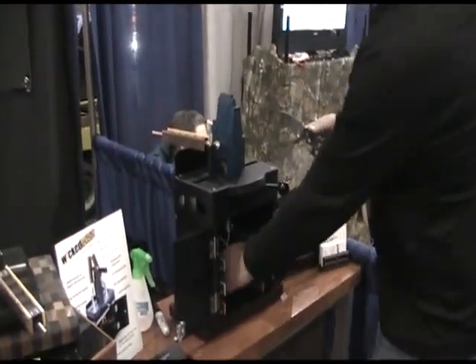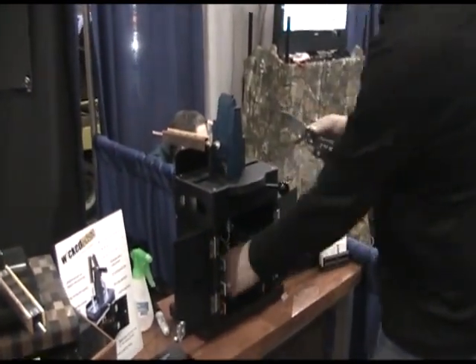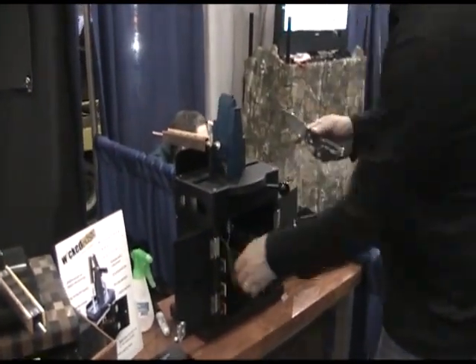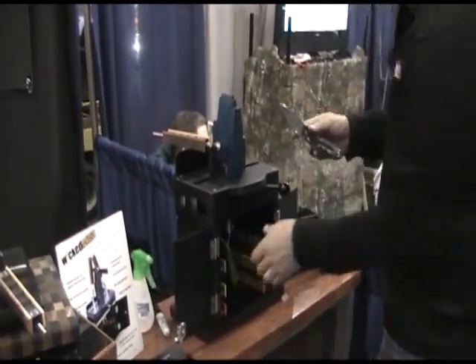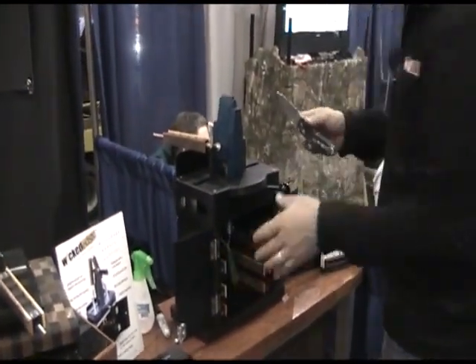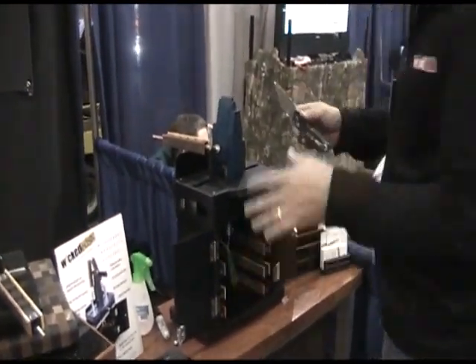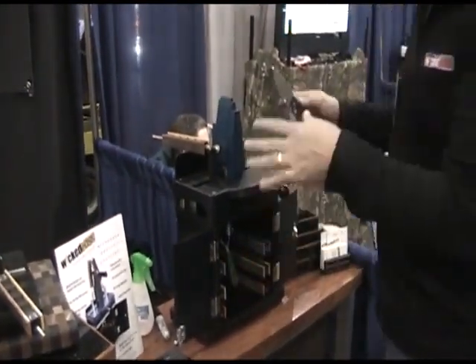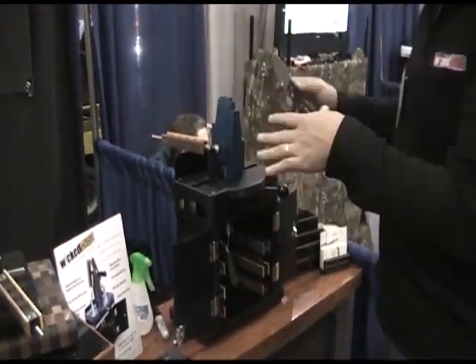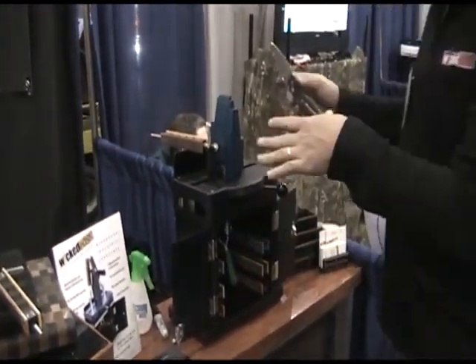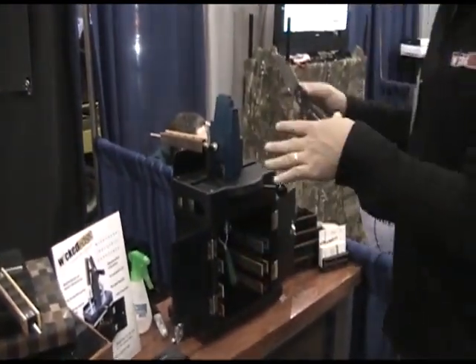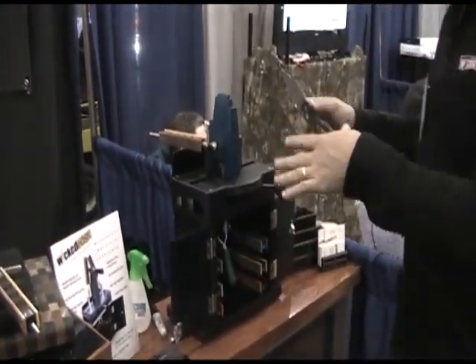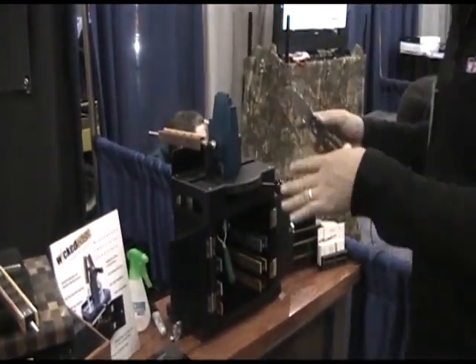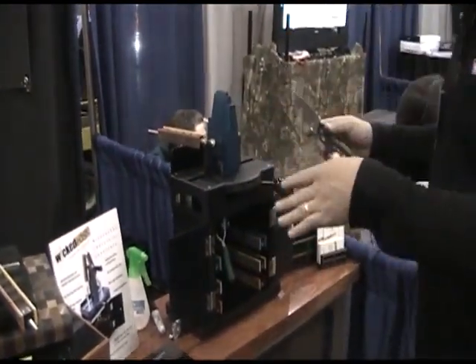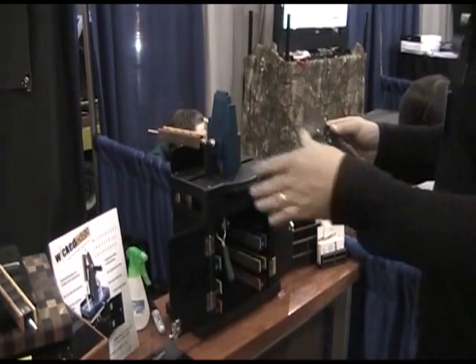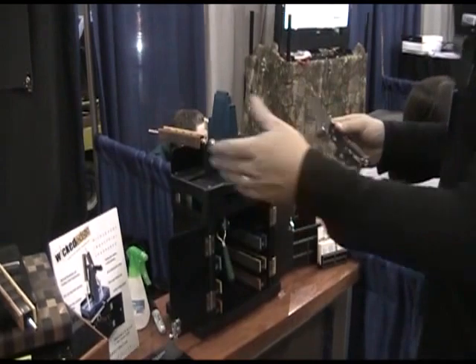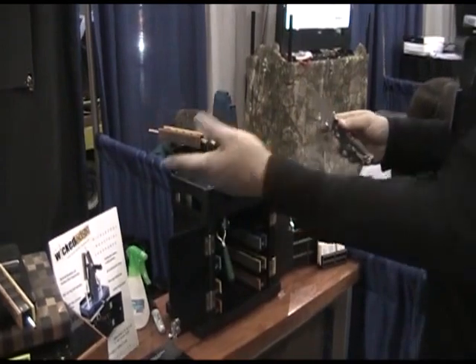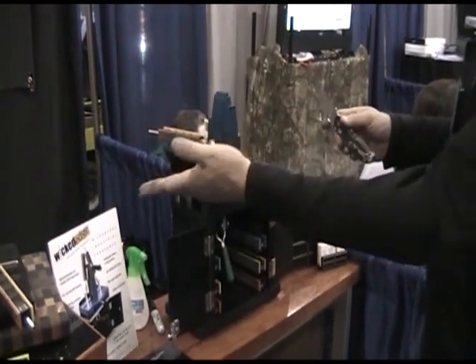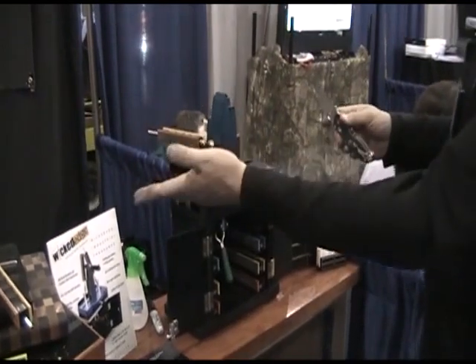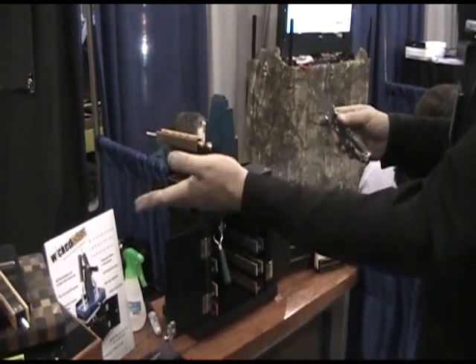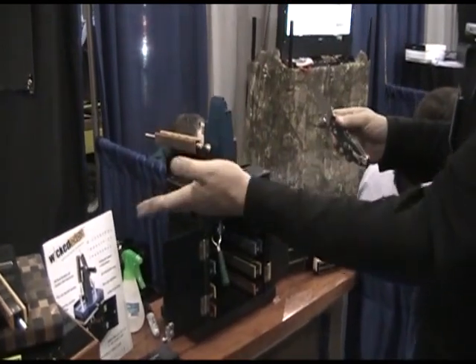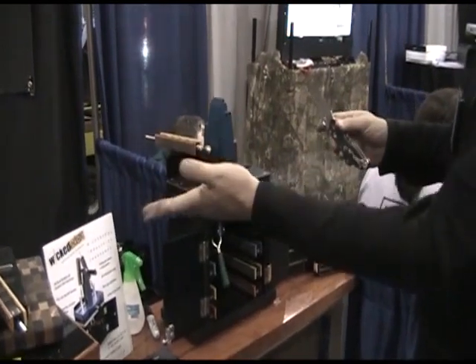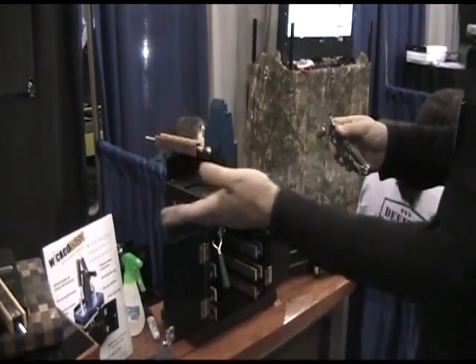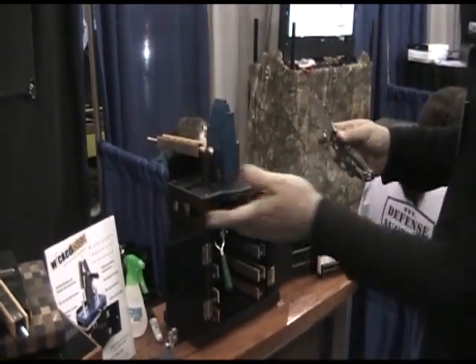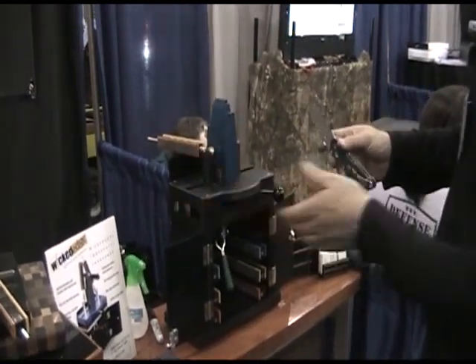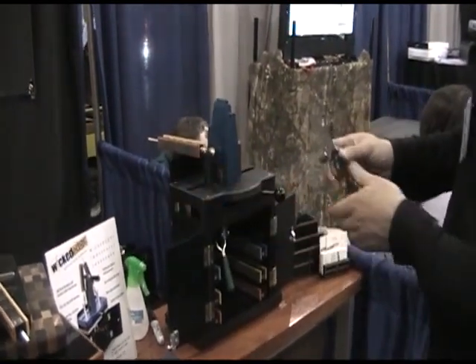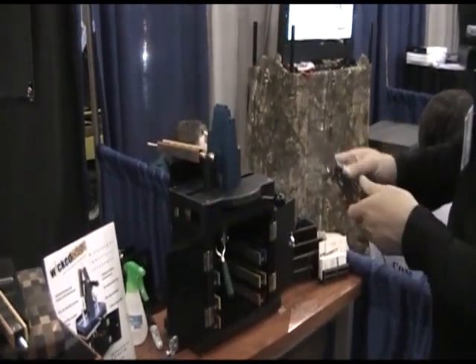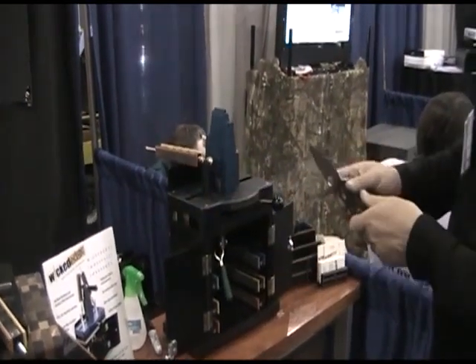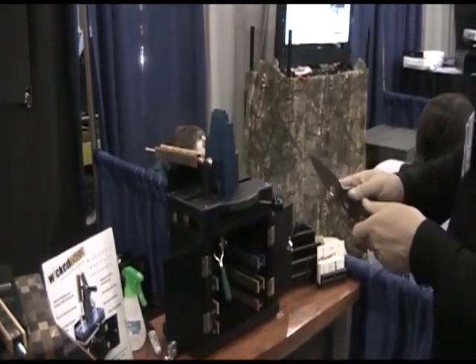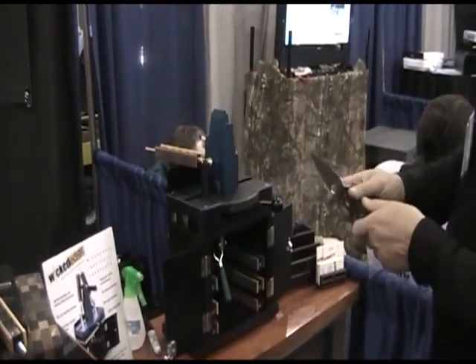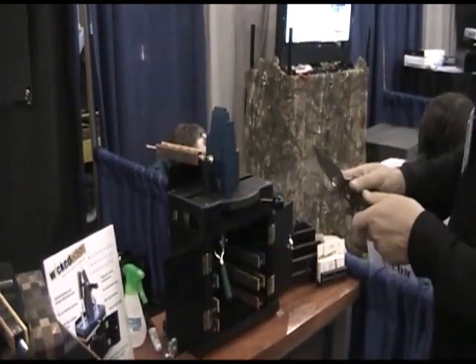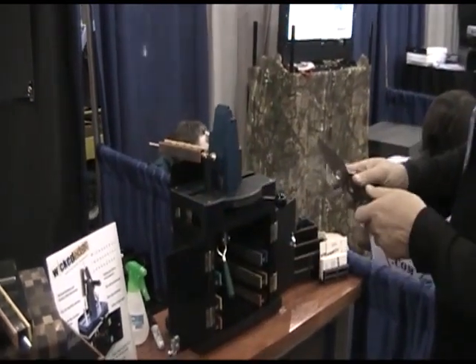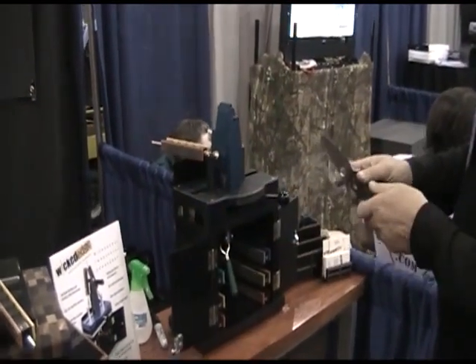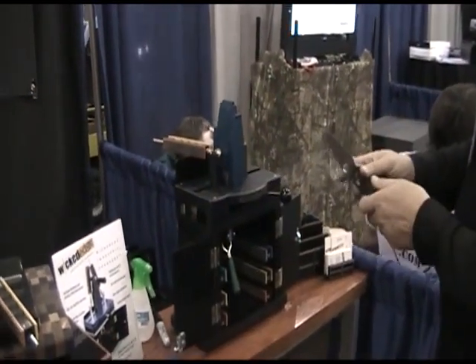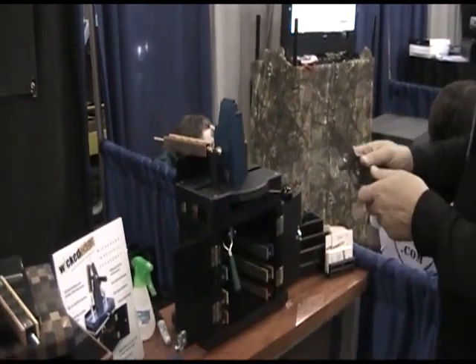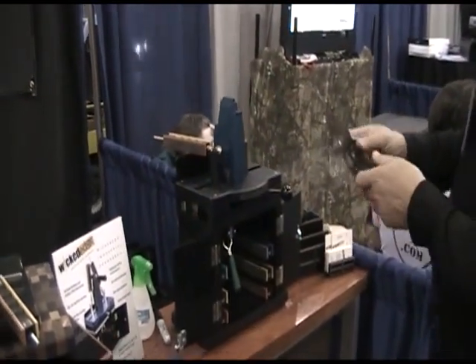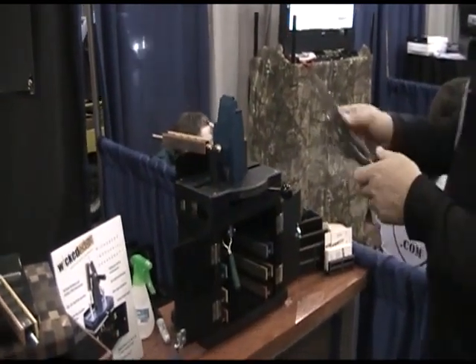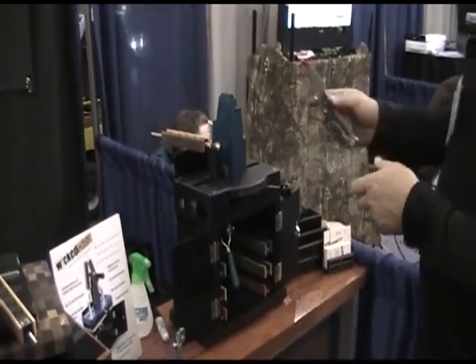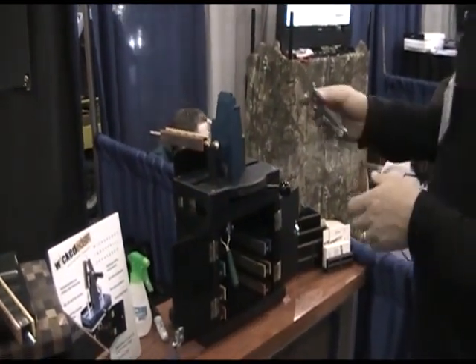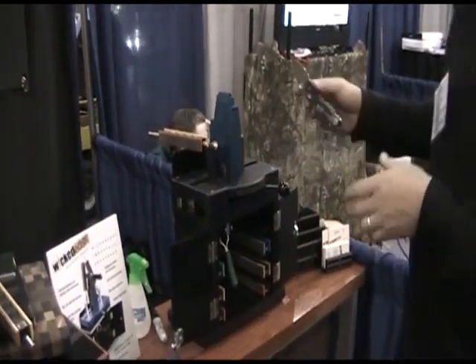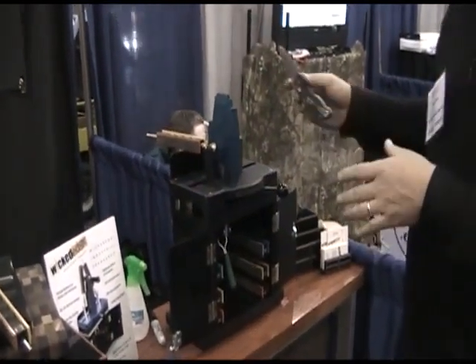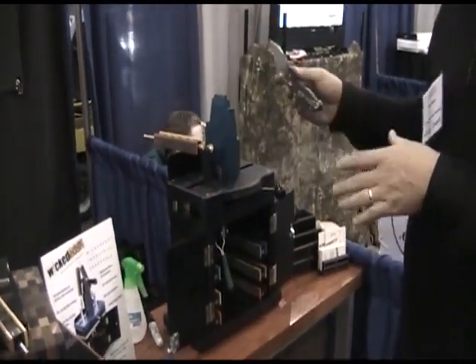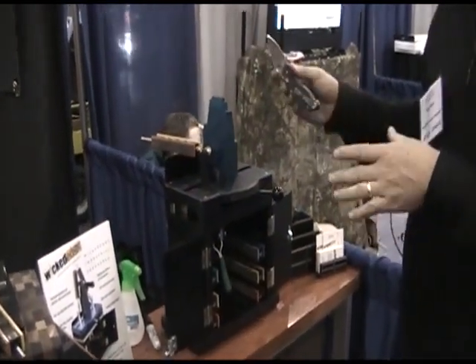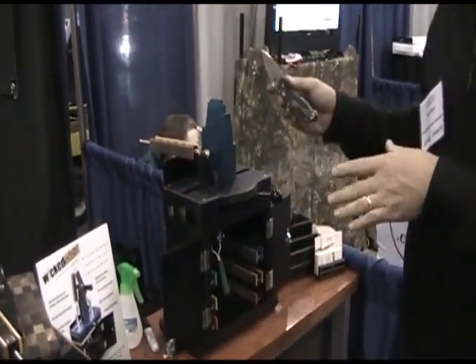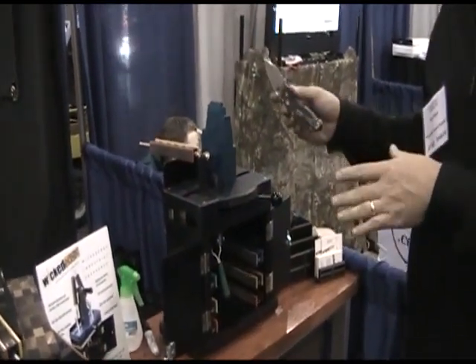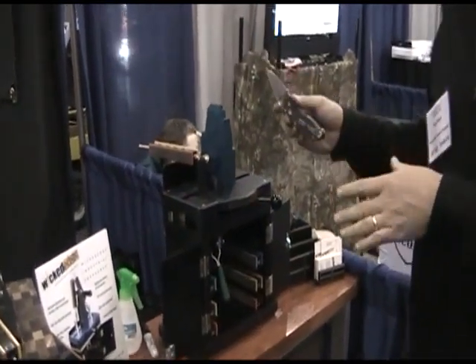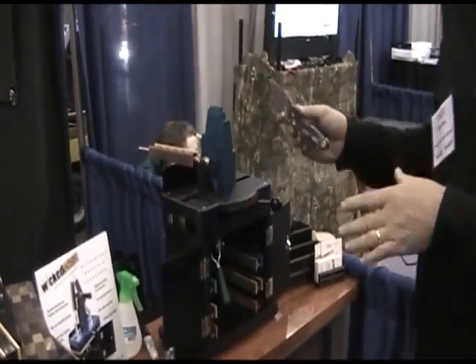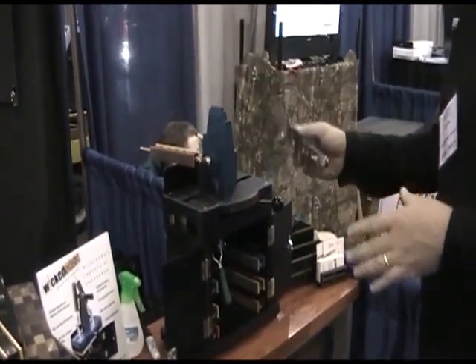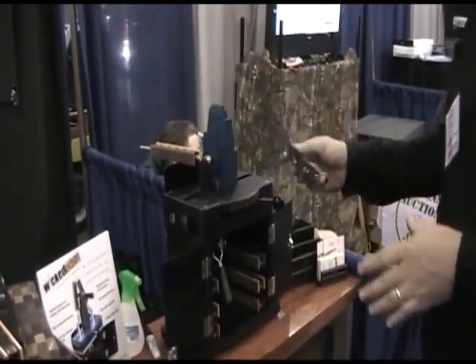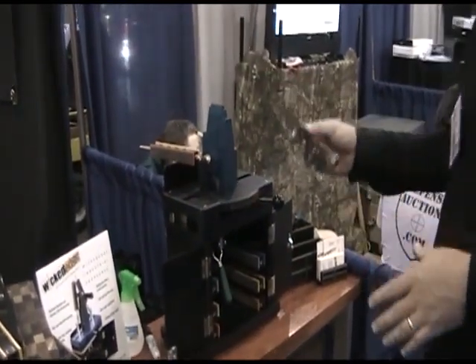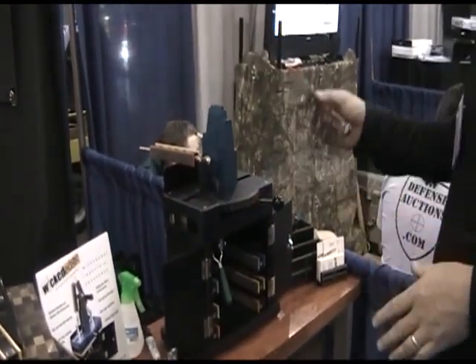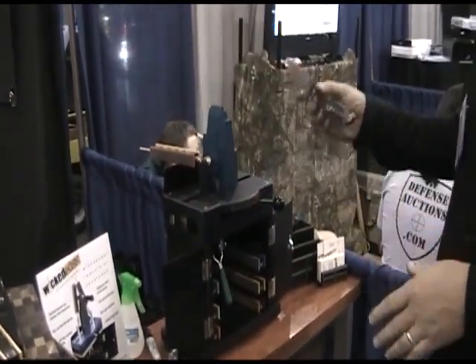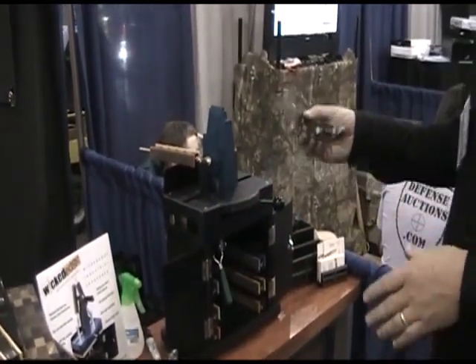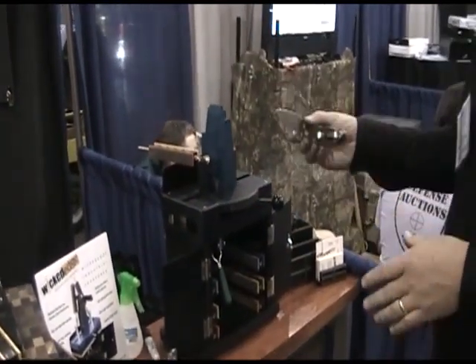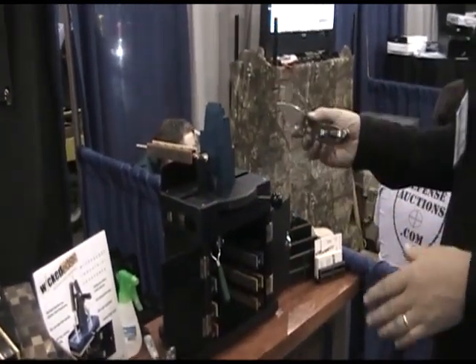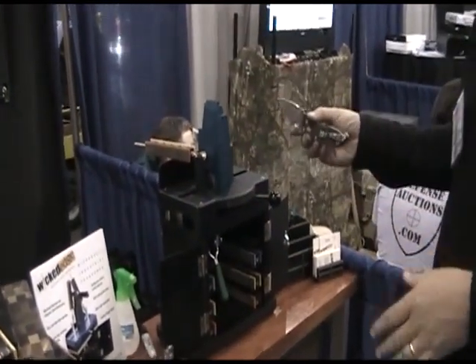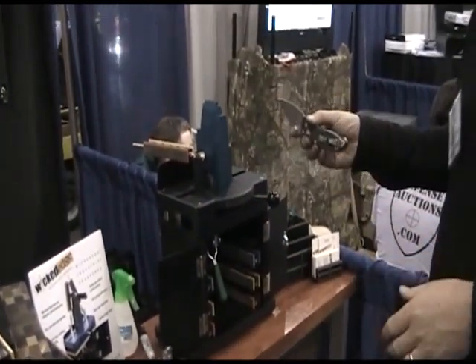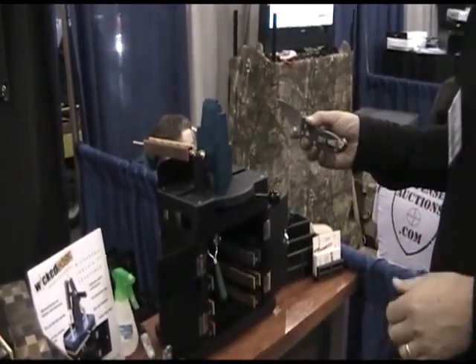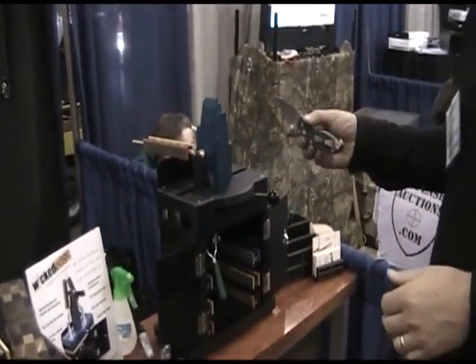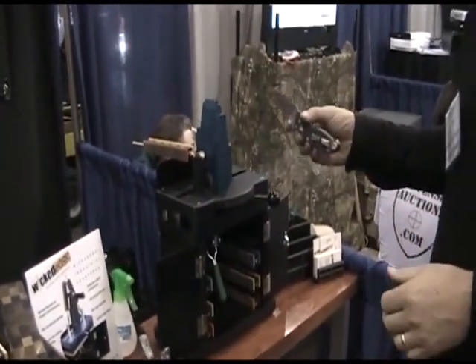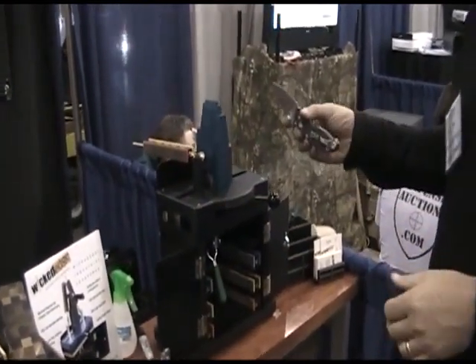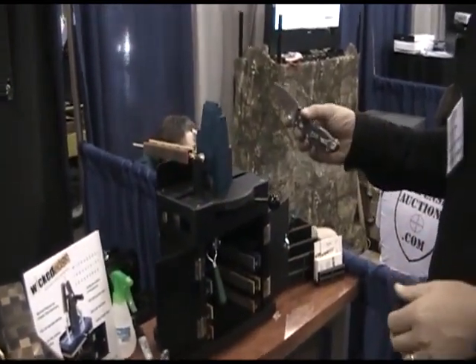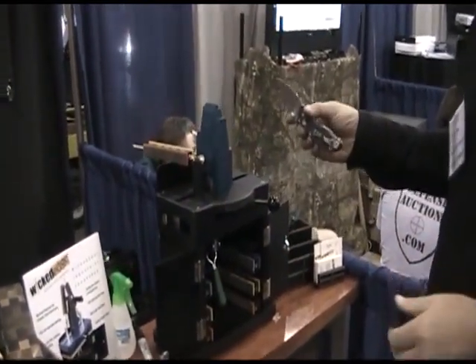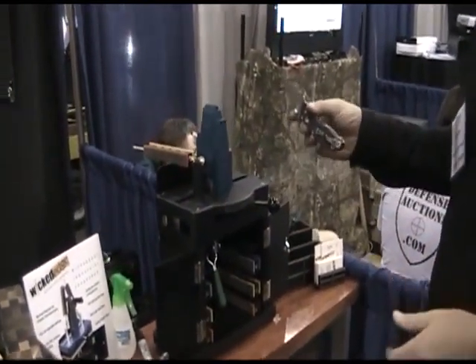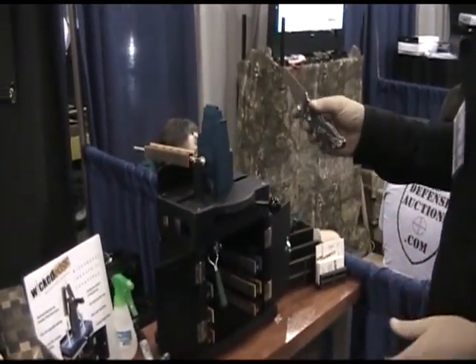Taking the basic concepts of our regular machines, we've streamlined a couple of the steps of mounting the knife and setting the angle.